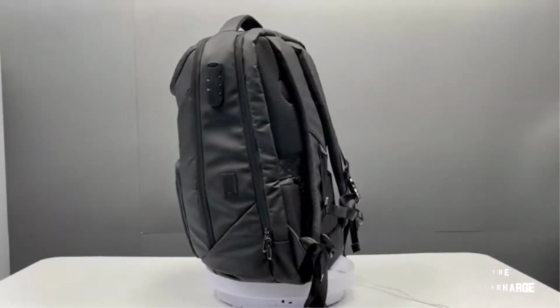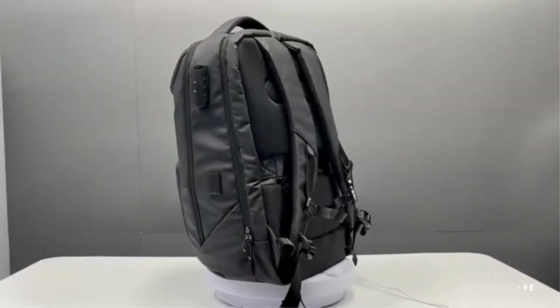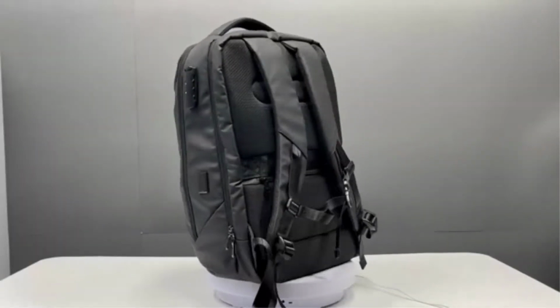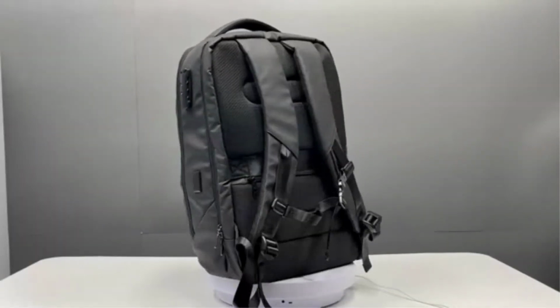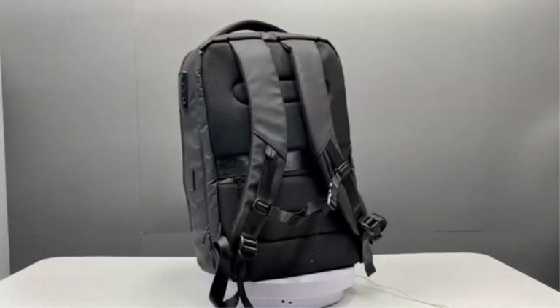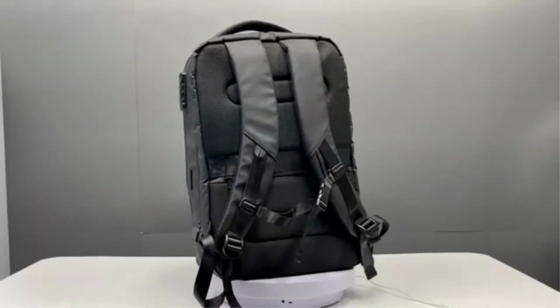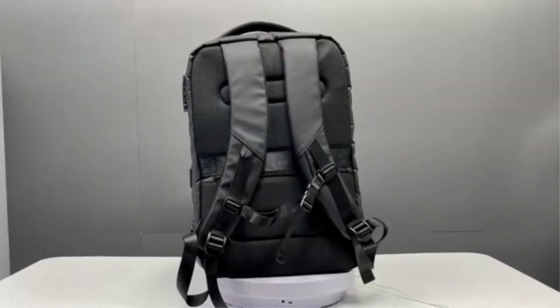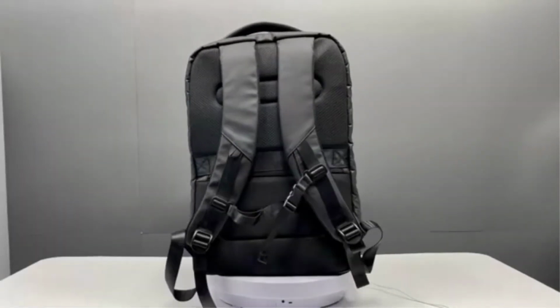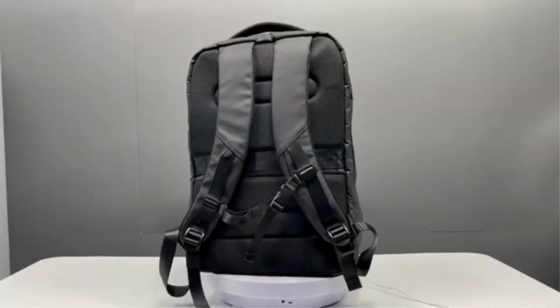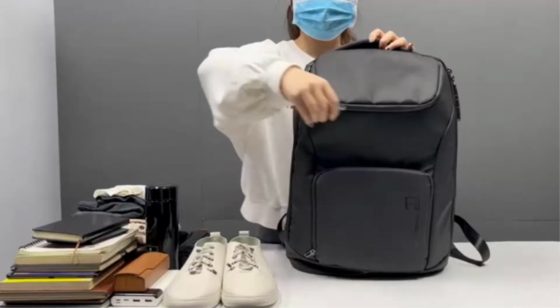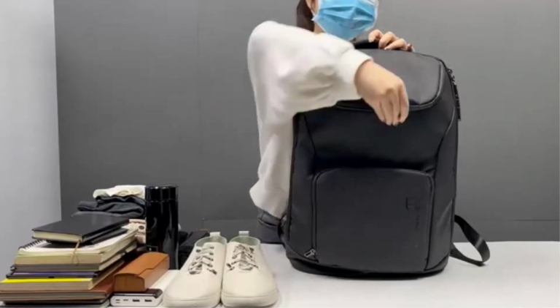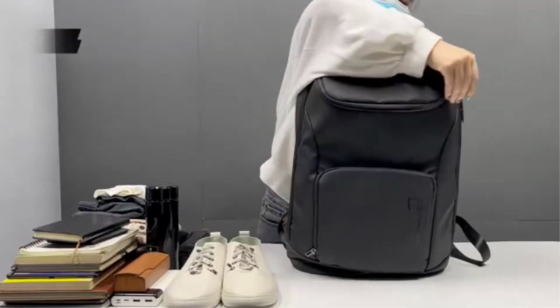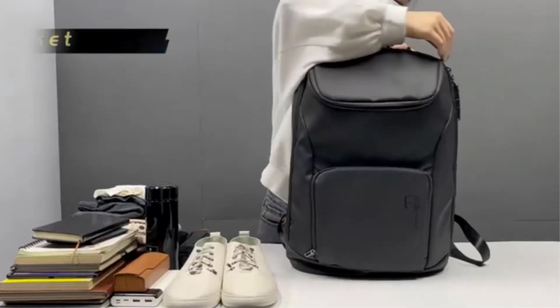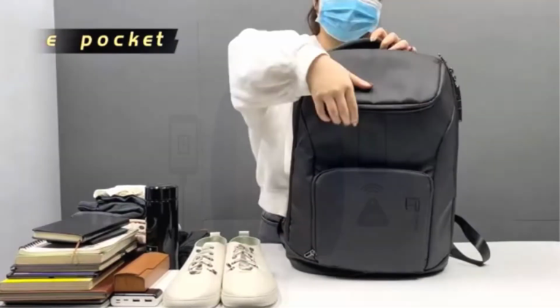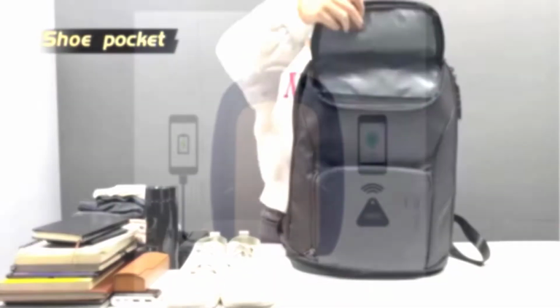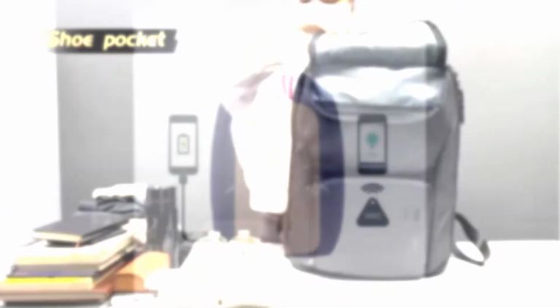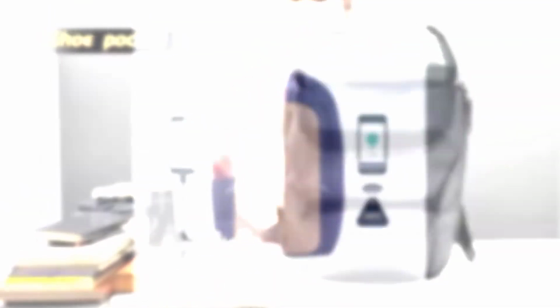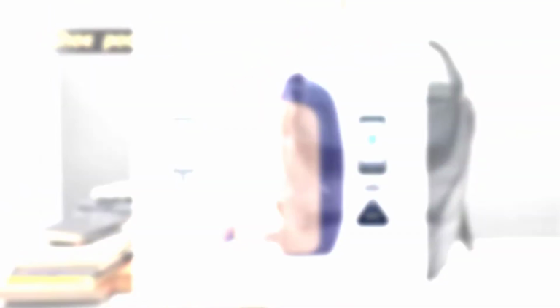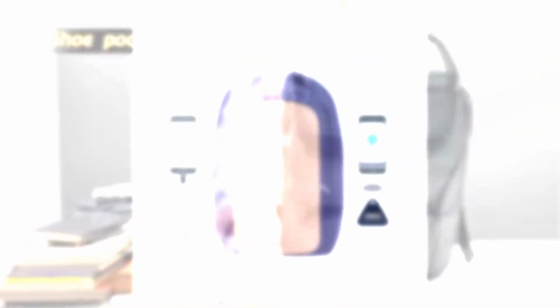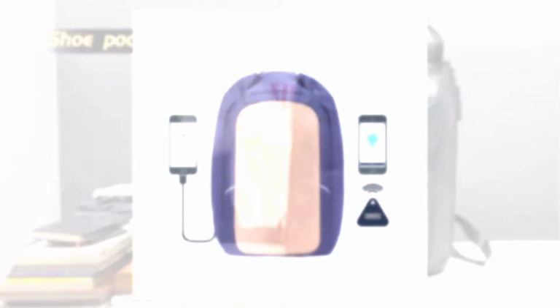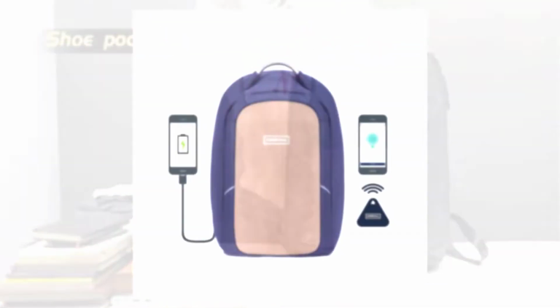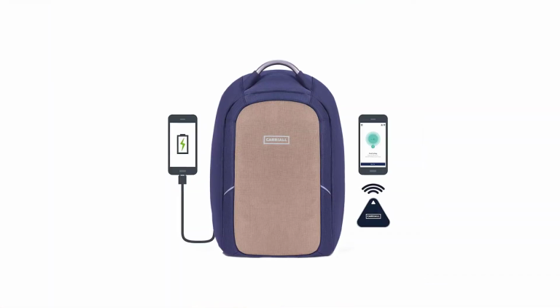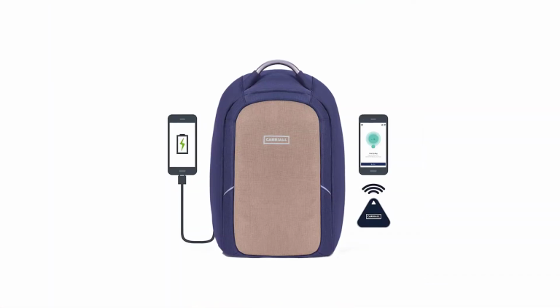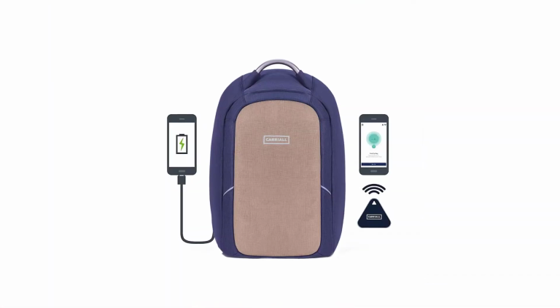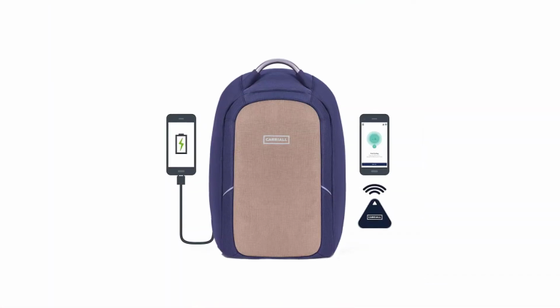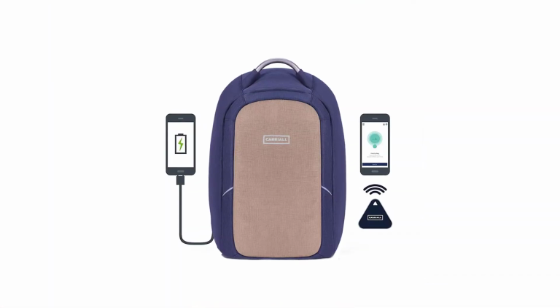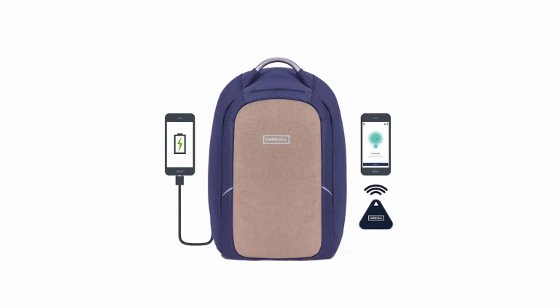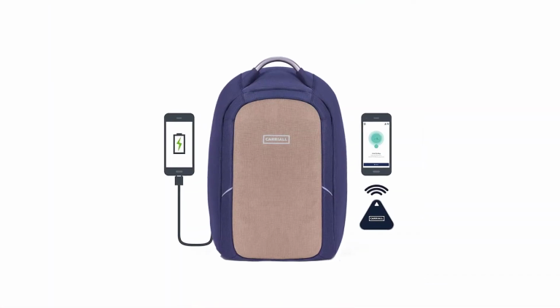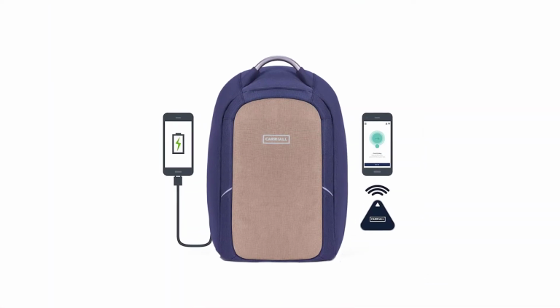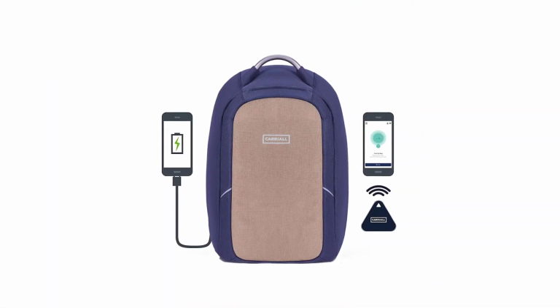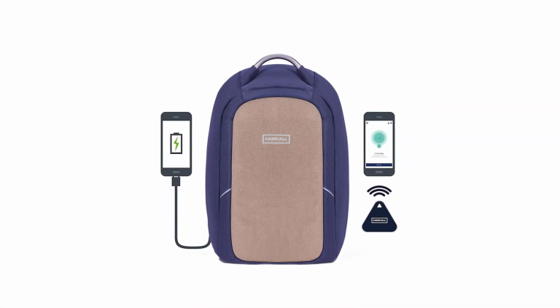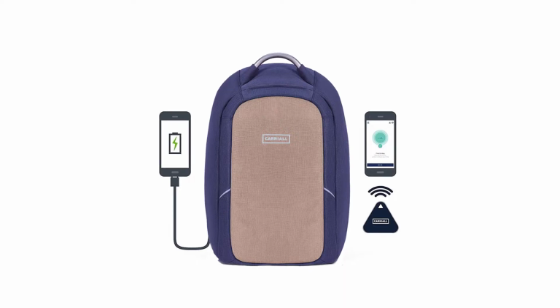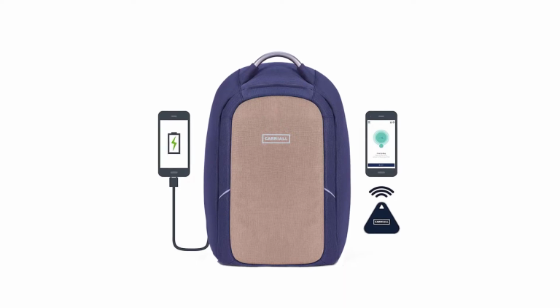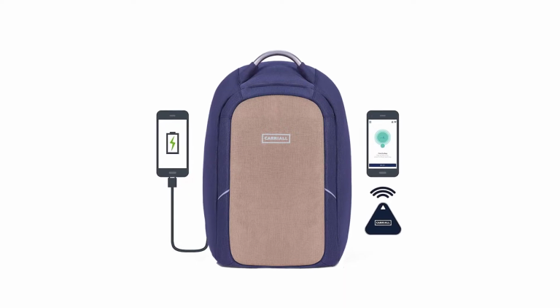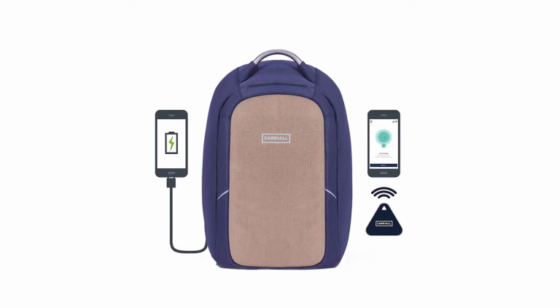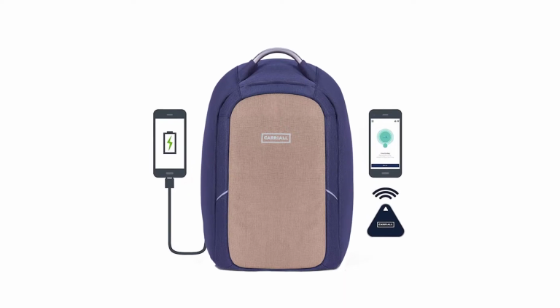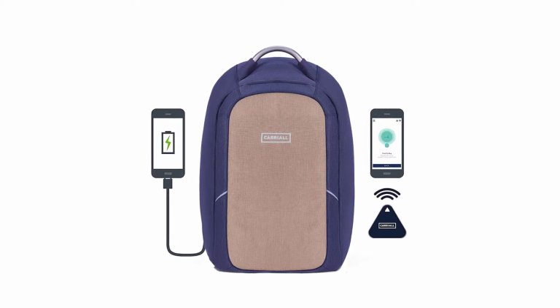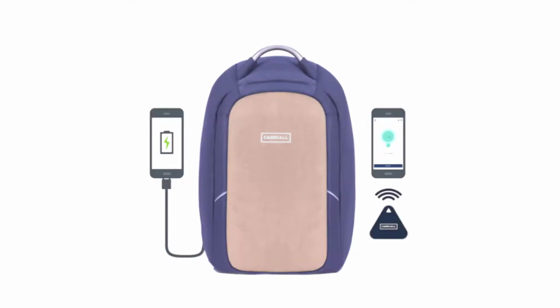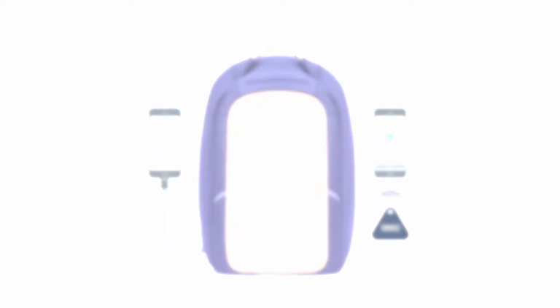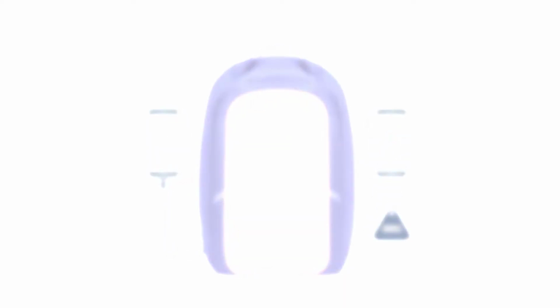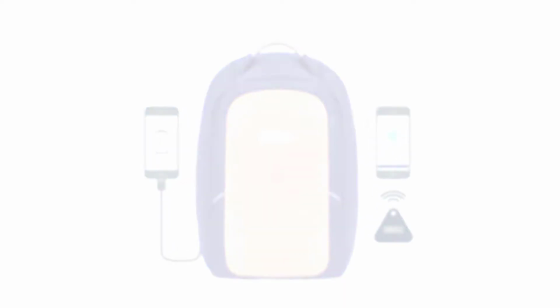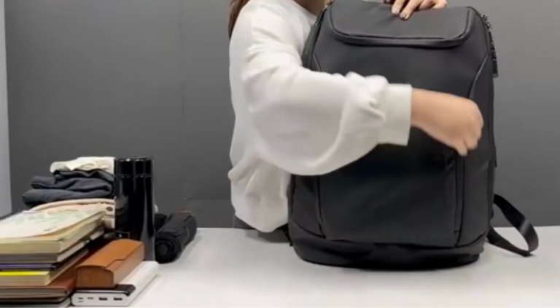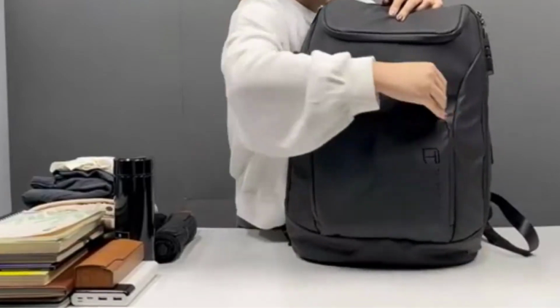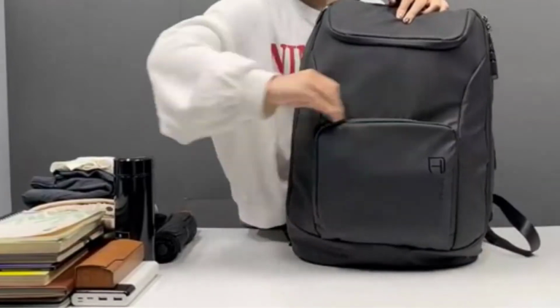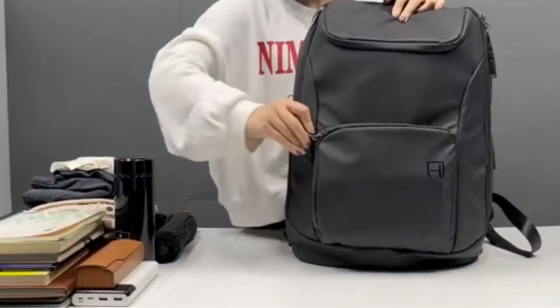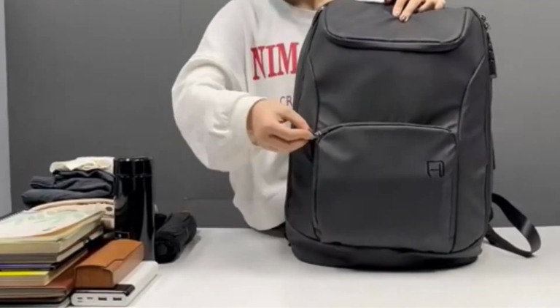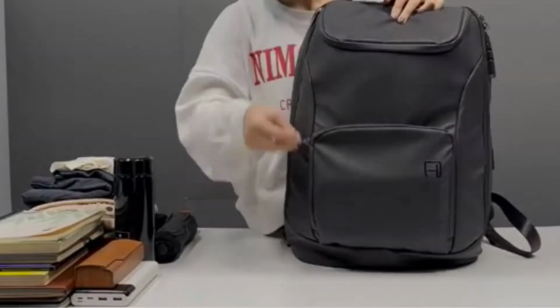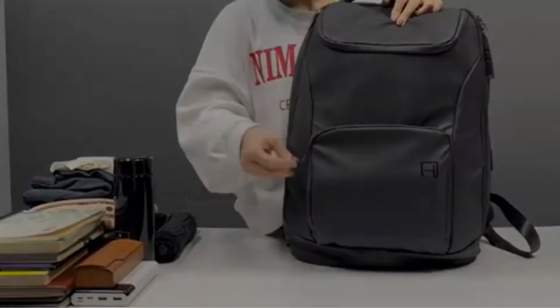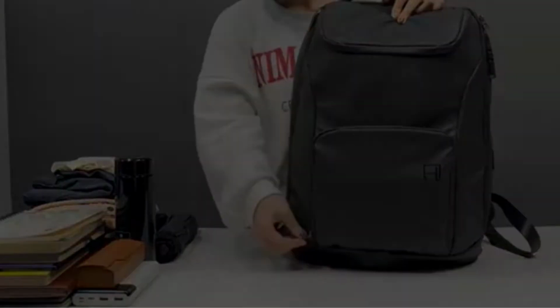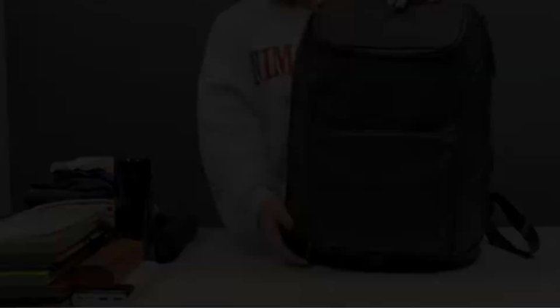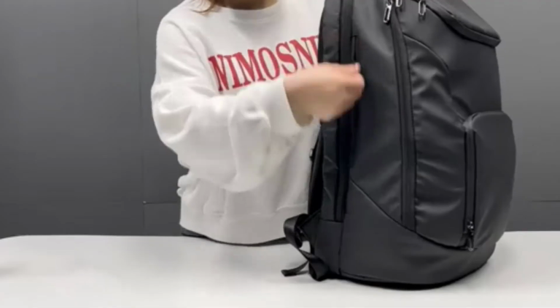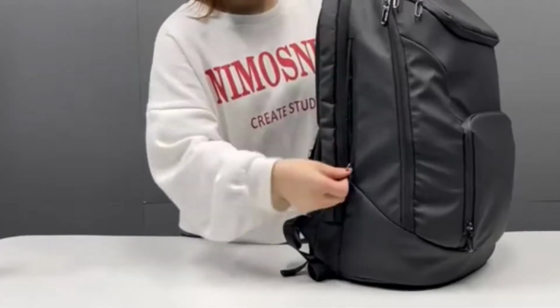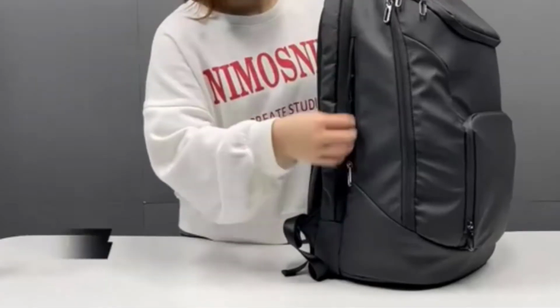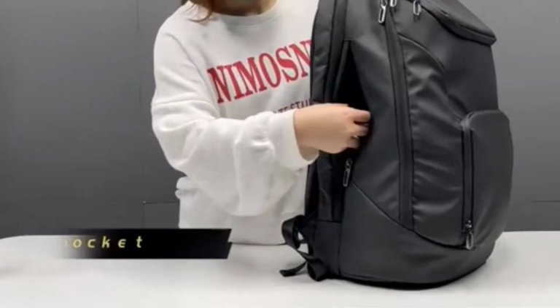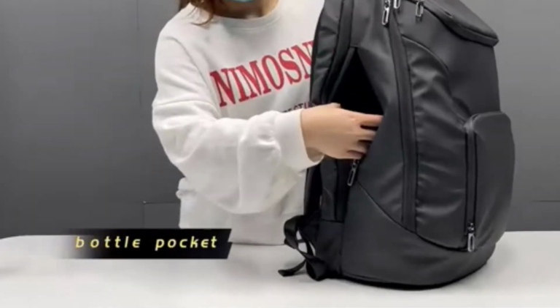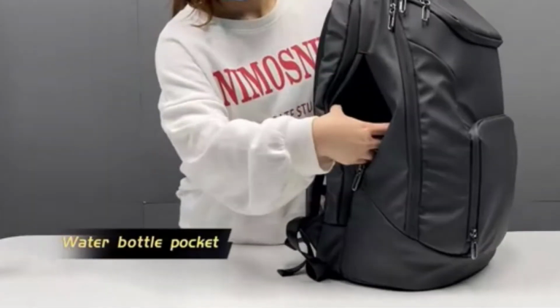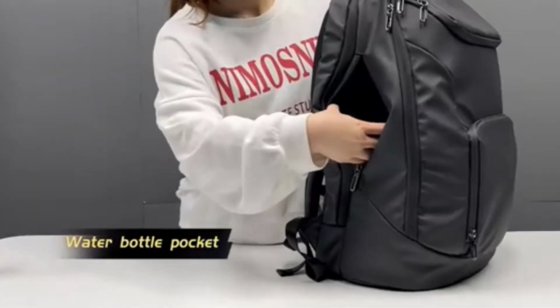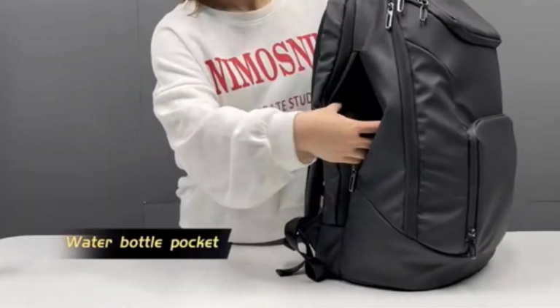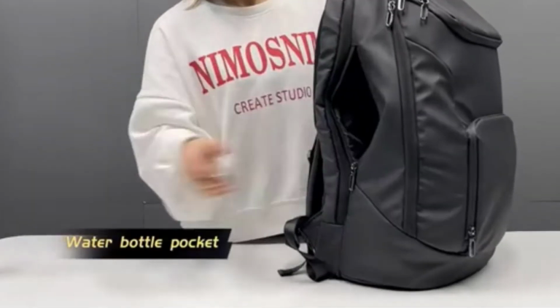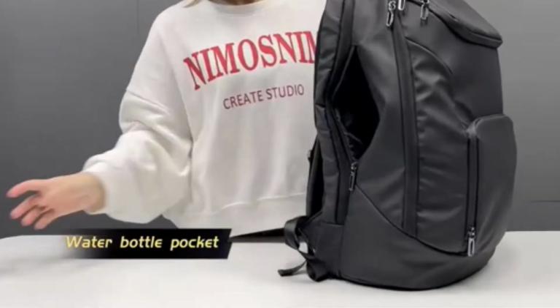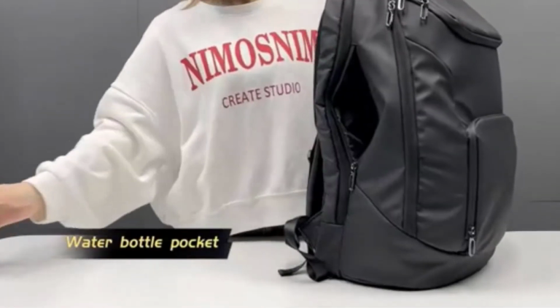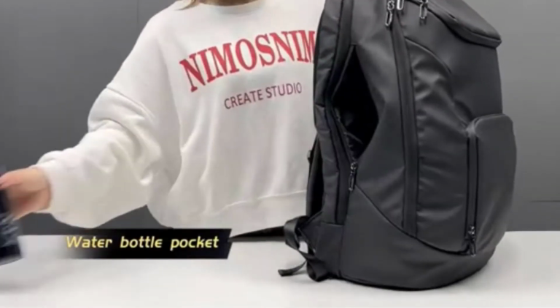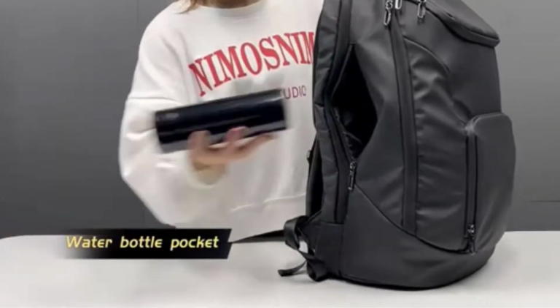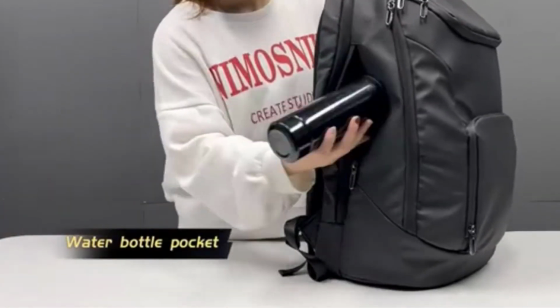Finally, the voltage regulator is responsible for maintaining a steady voltage level, ensuring that your device doesn't get damaged due to voltage fluctuations.